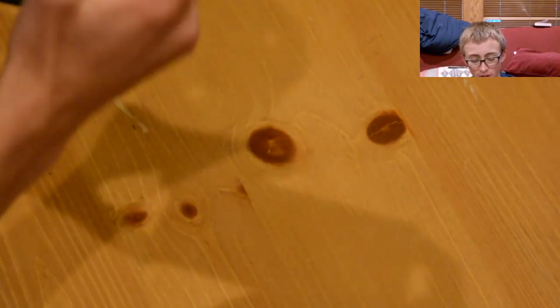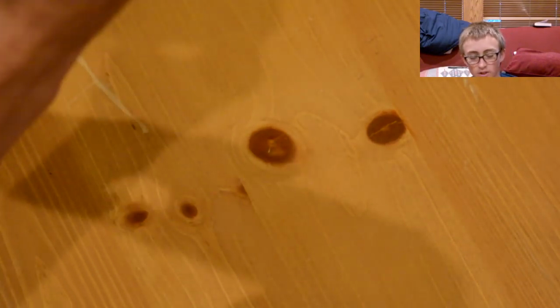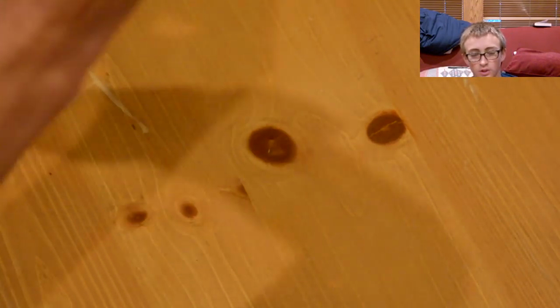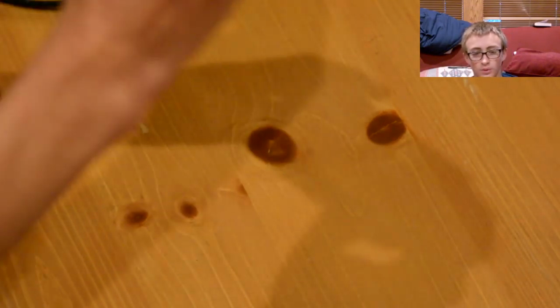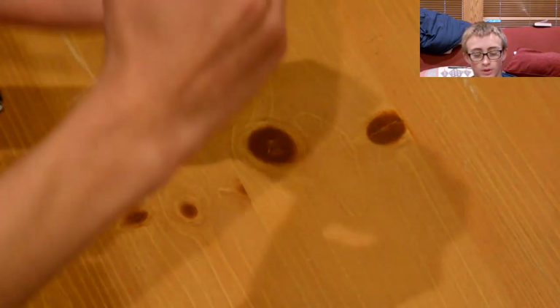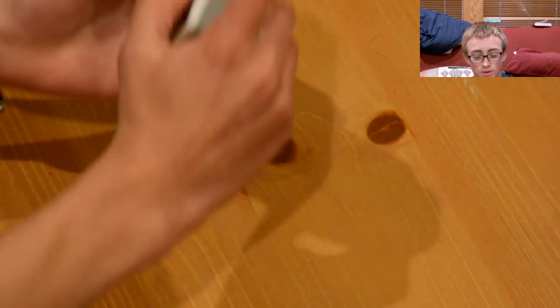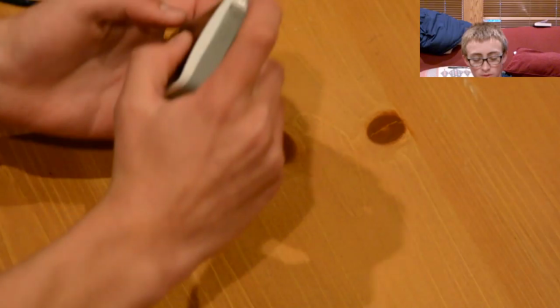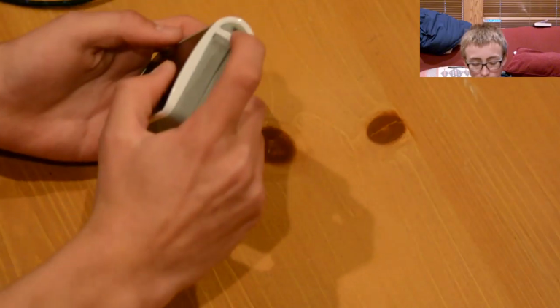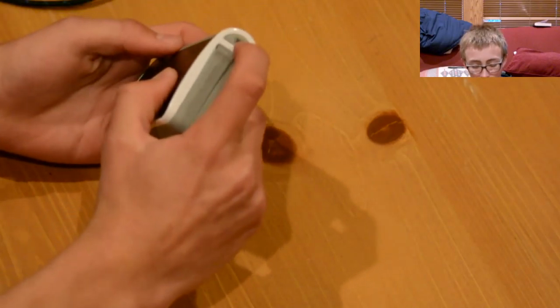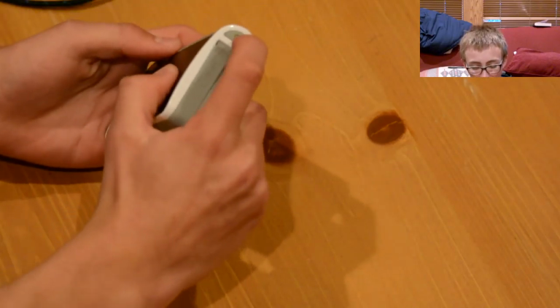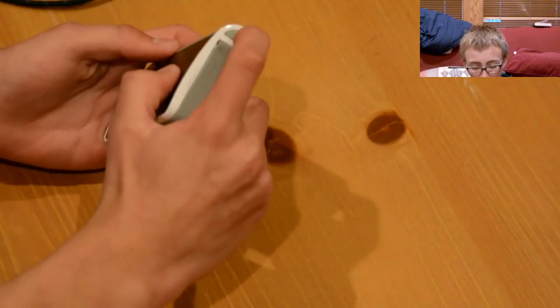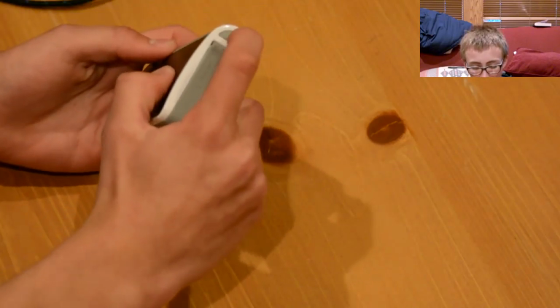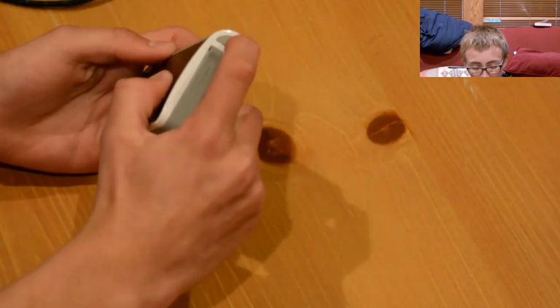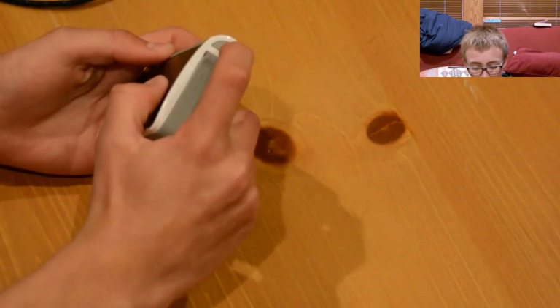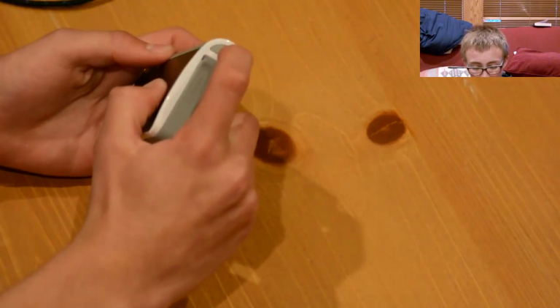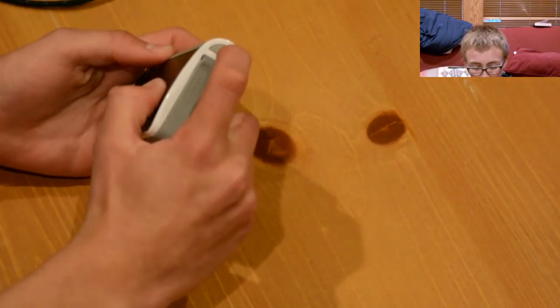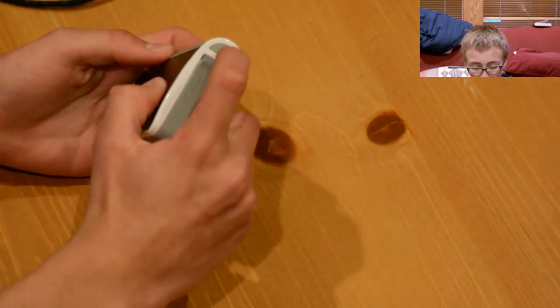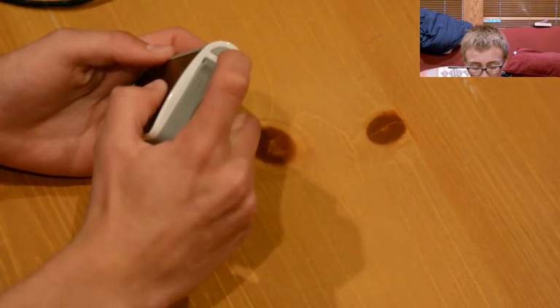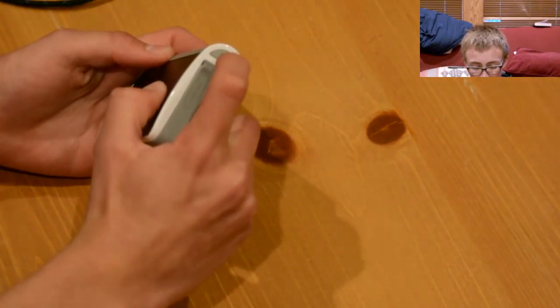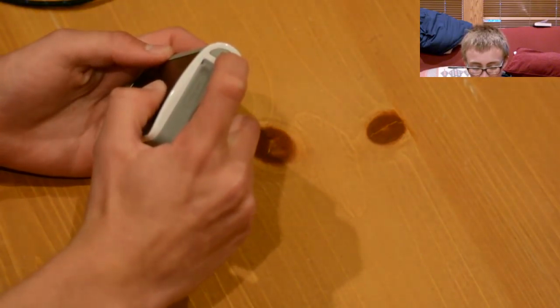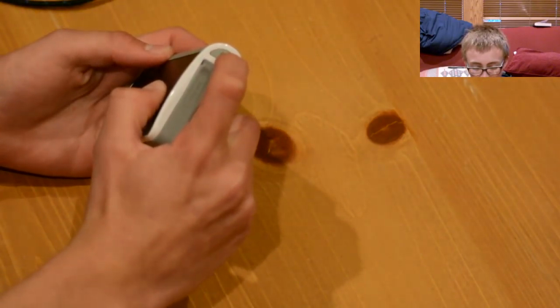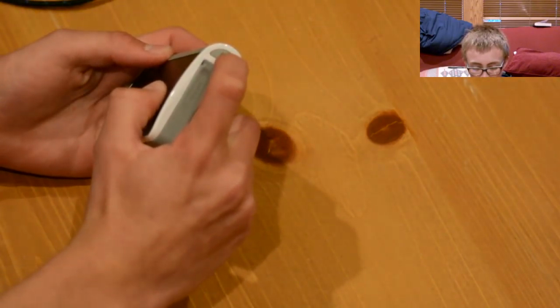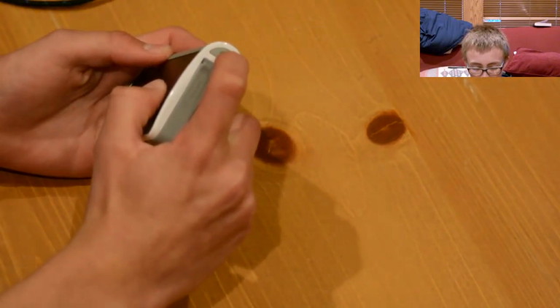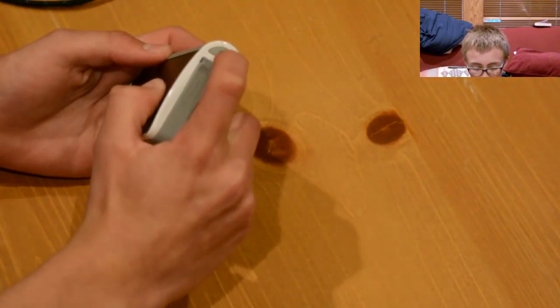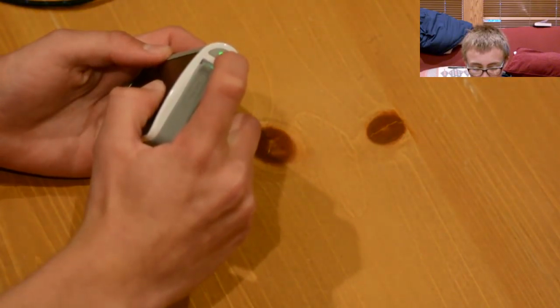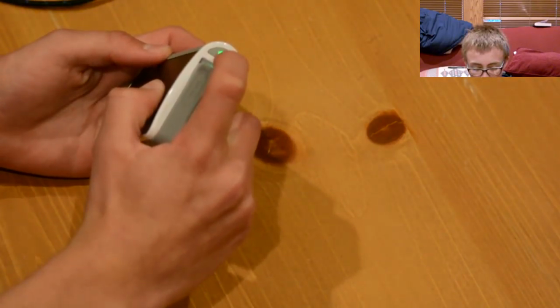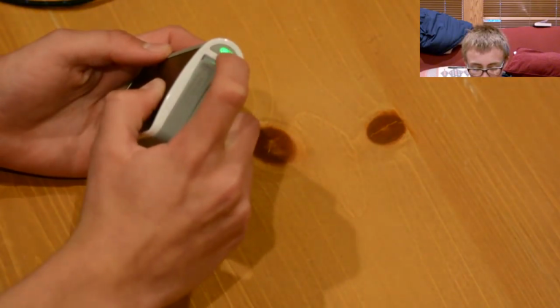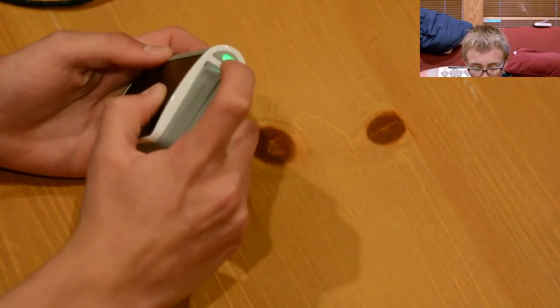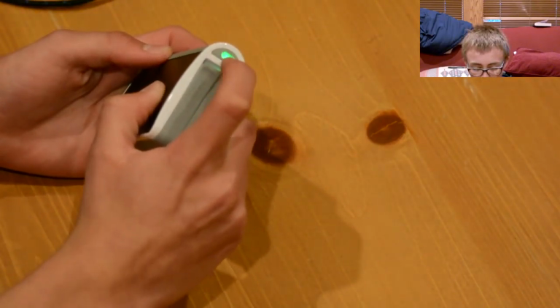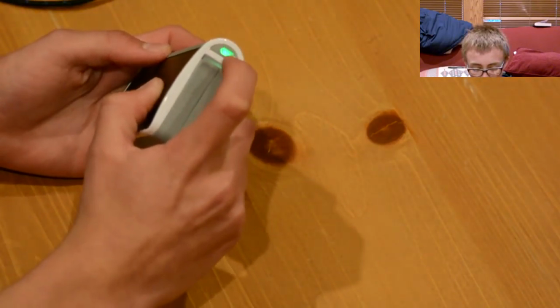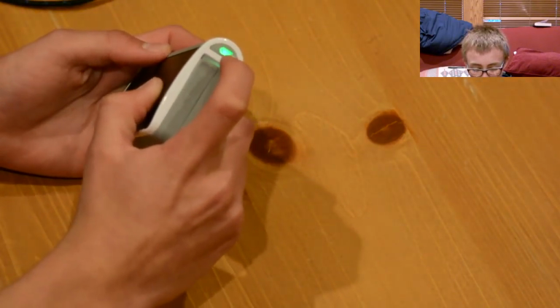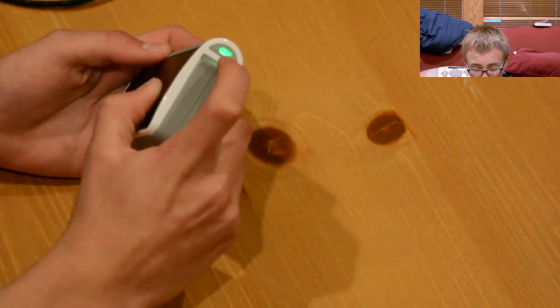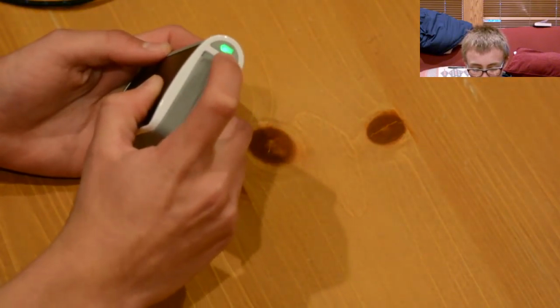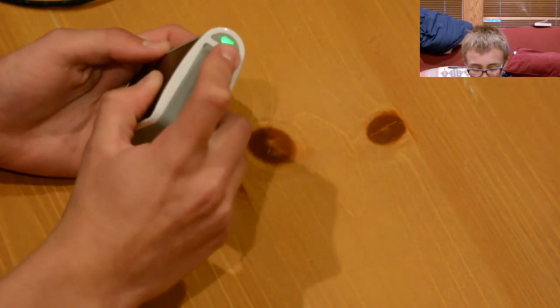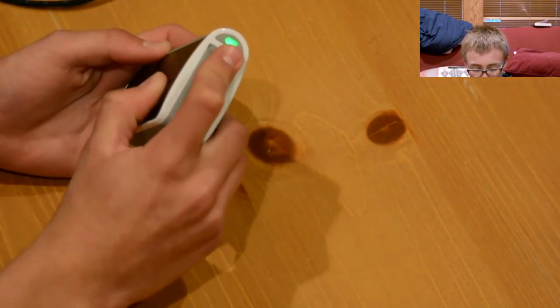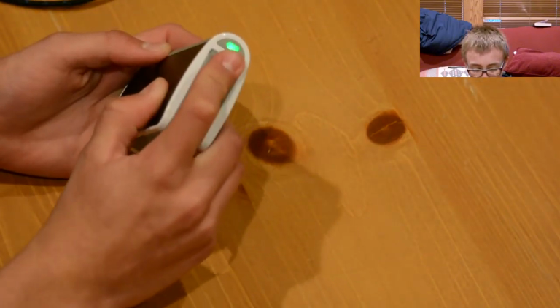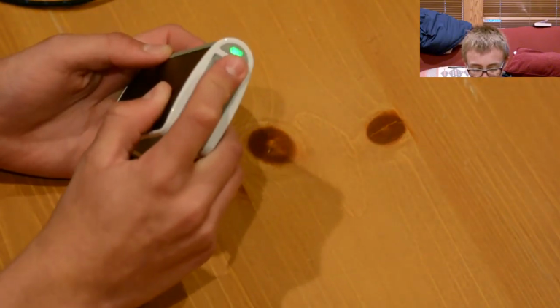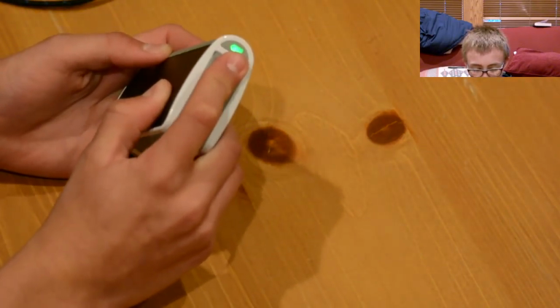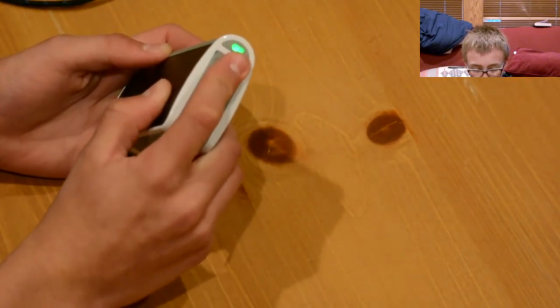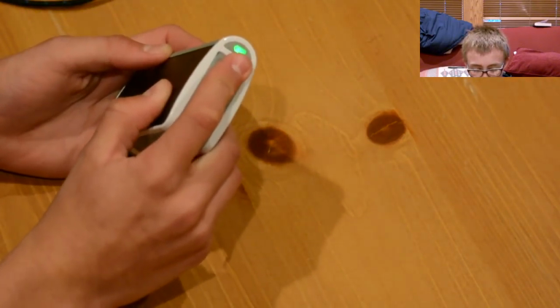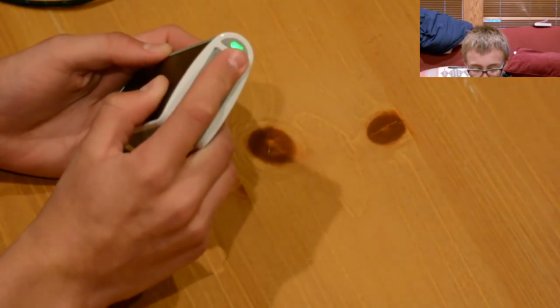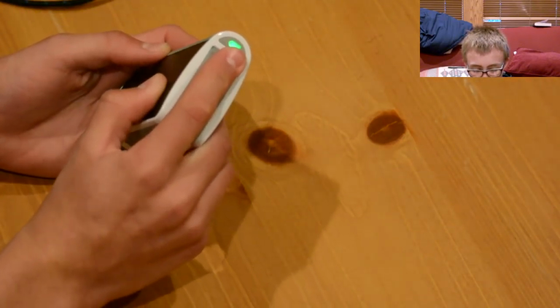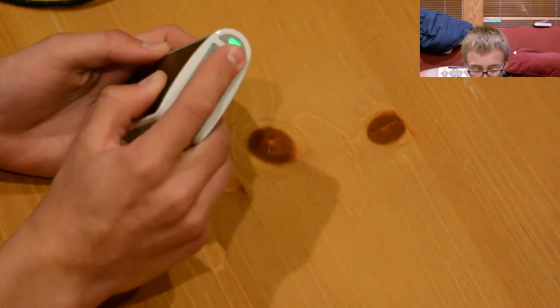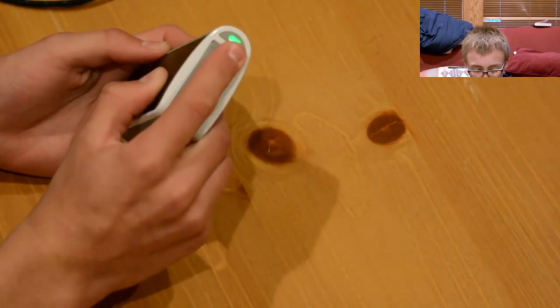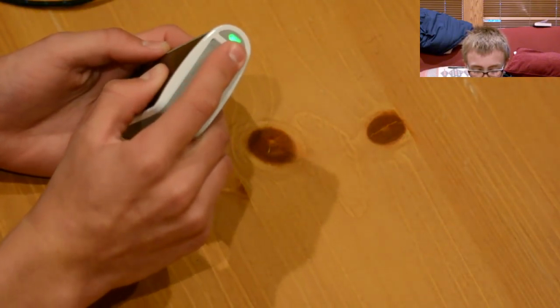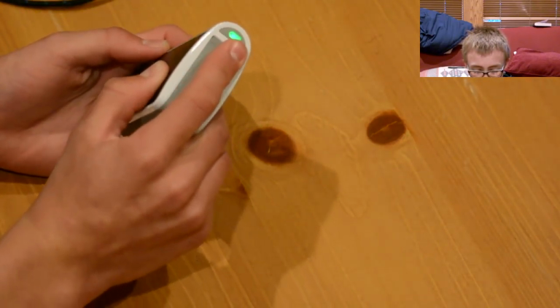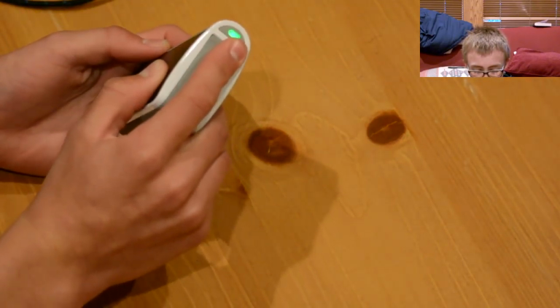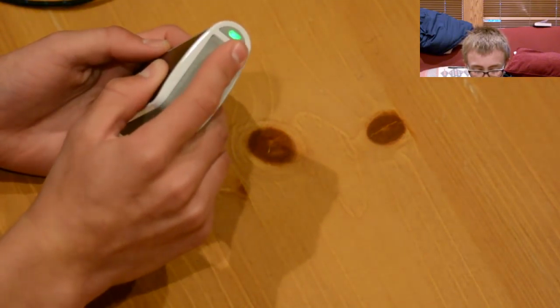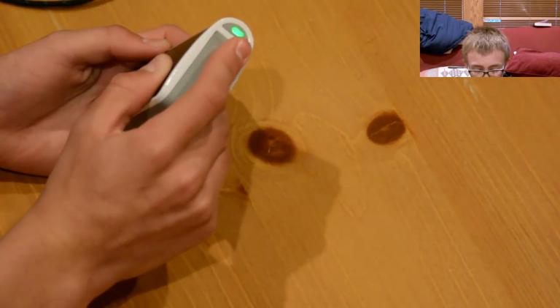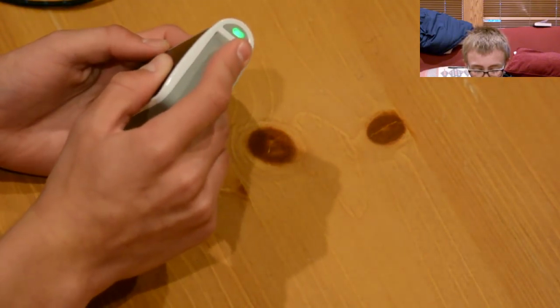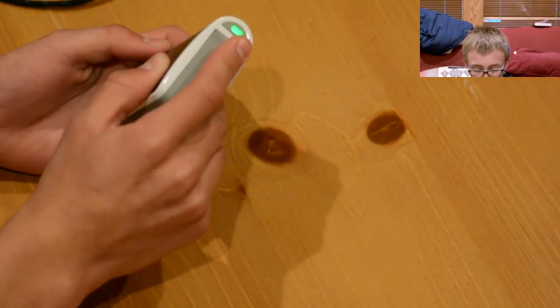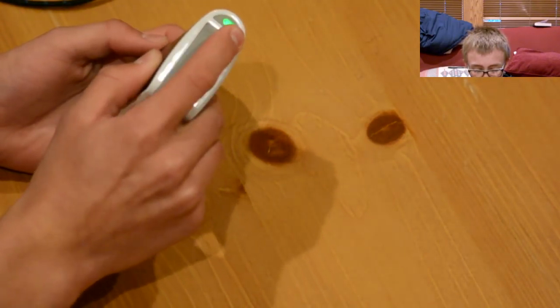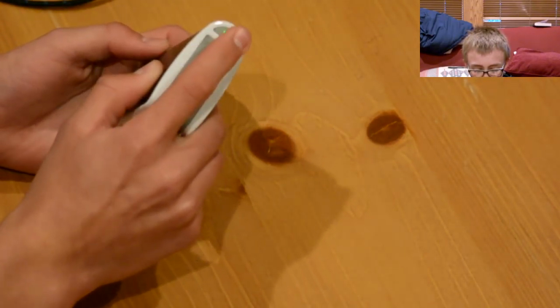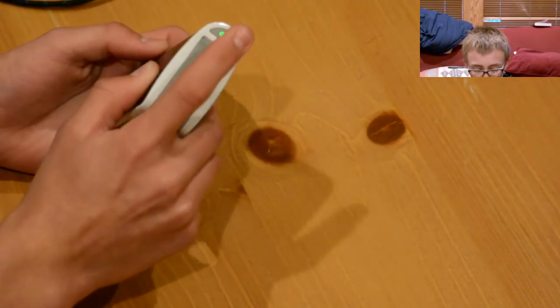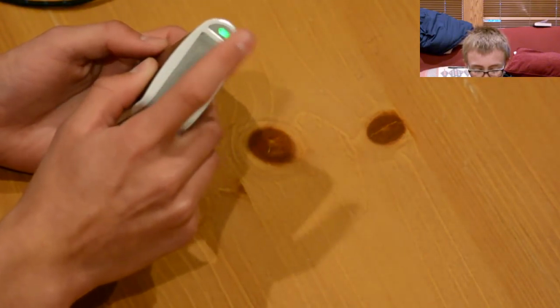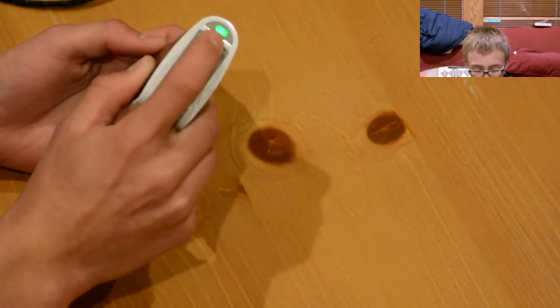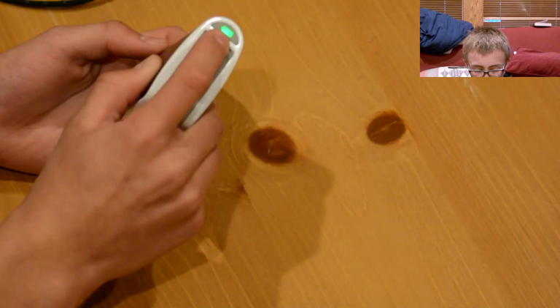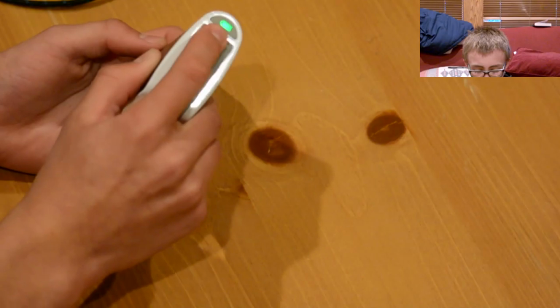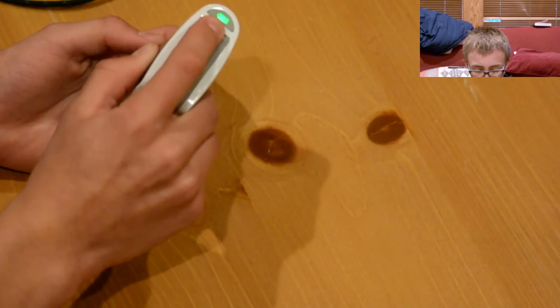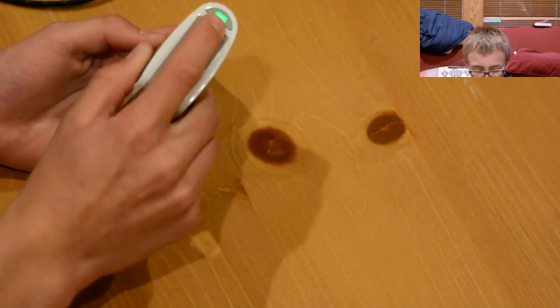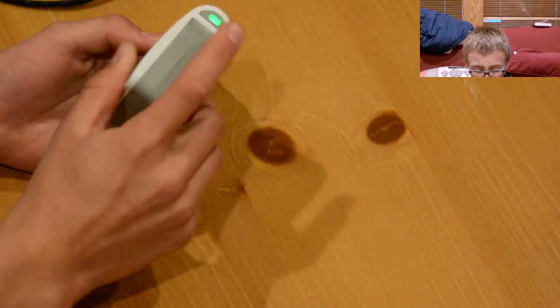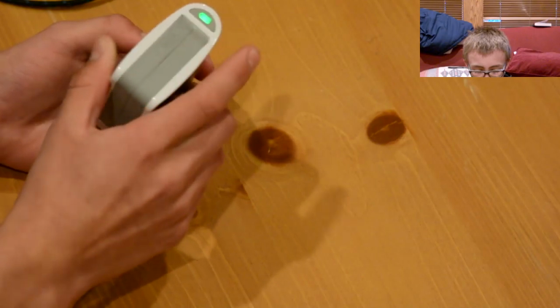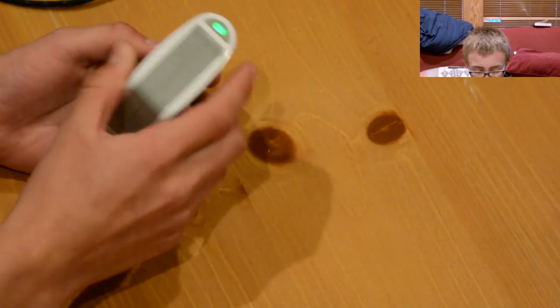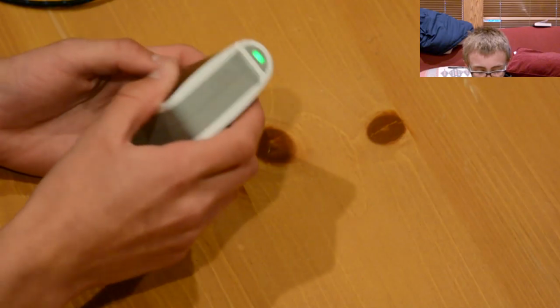When you unplug it doesn't turn off automatically on the lightning. So what you do is hold it for three seconds — it turns green. You know it's charged and you know it's good.